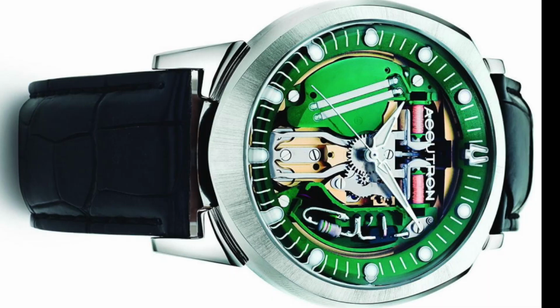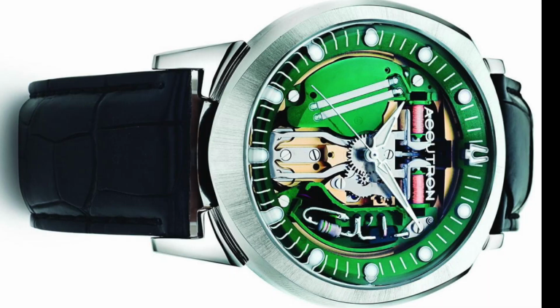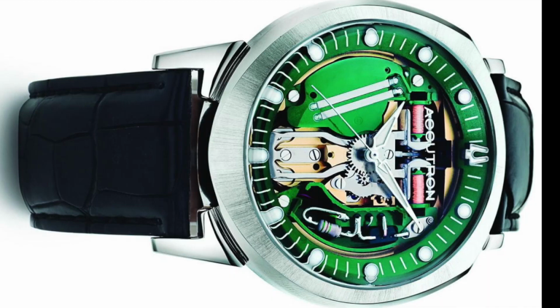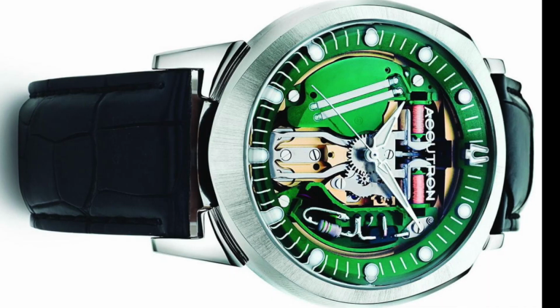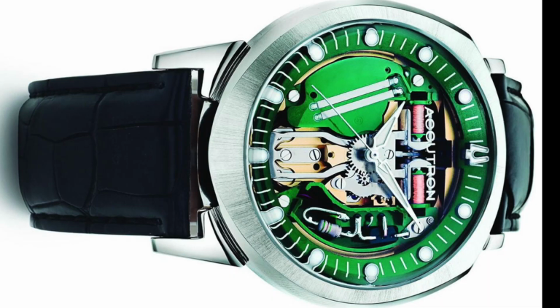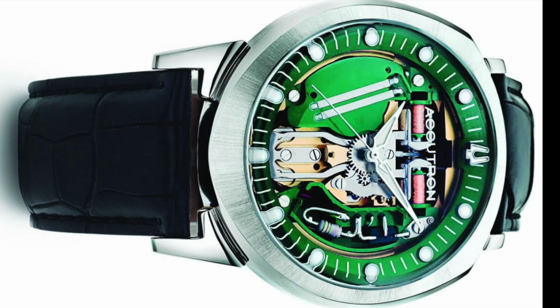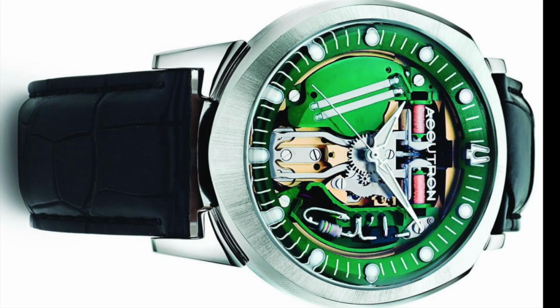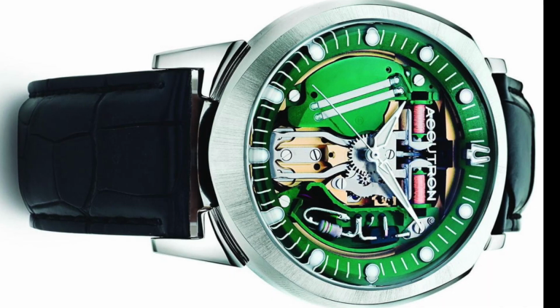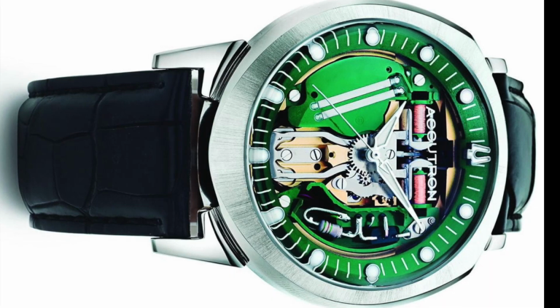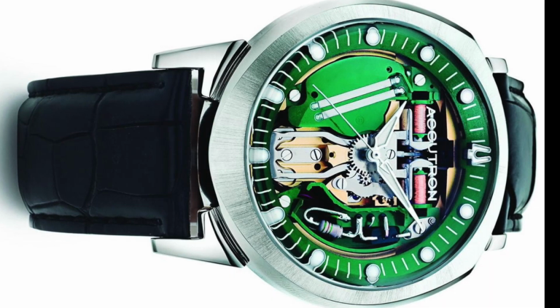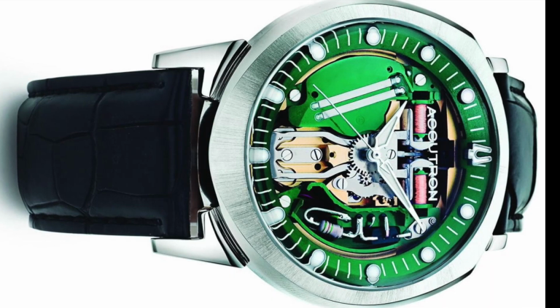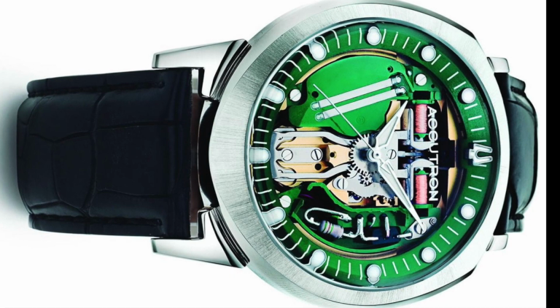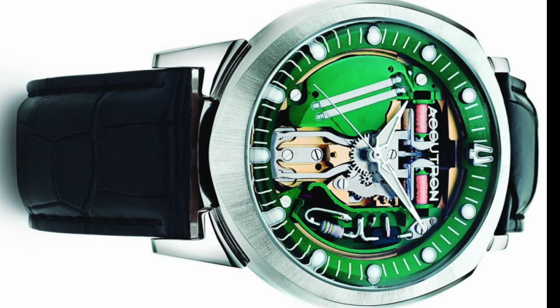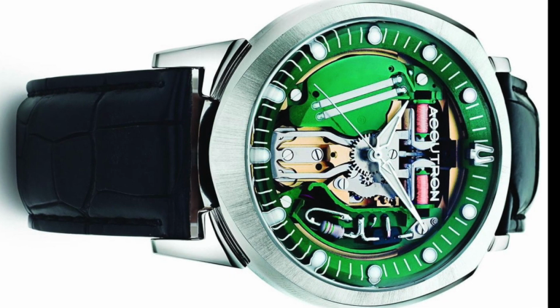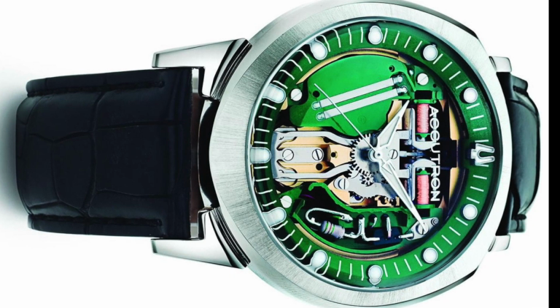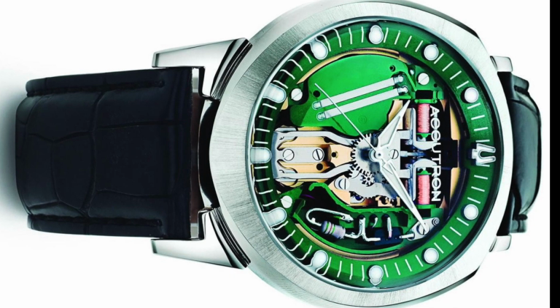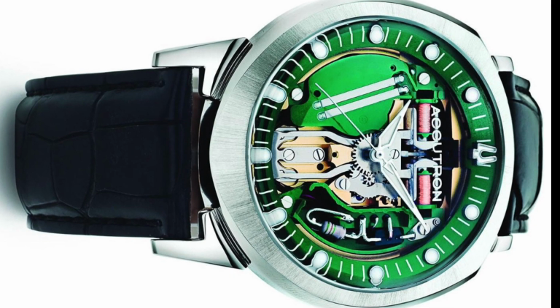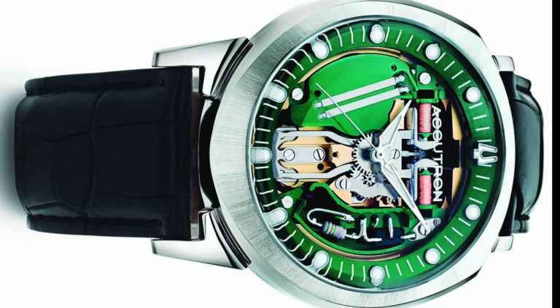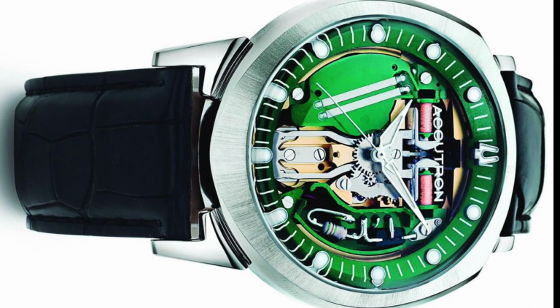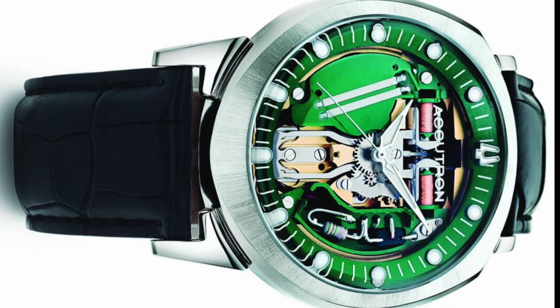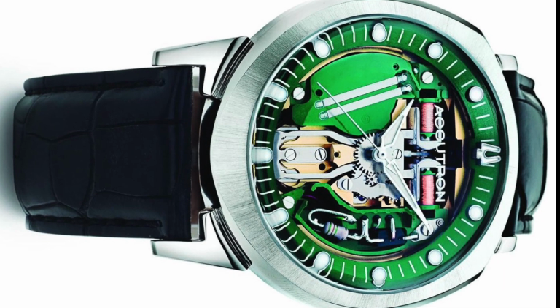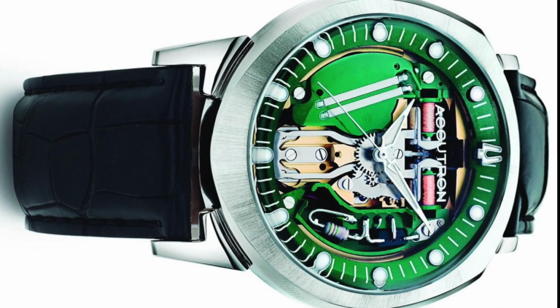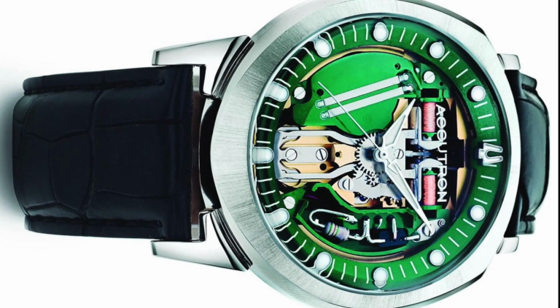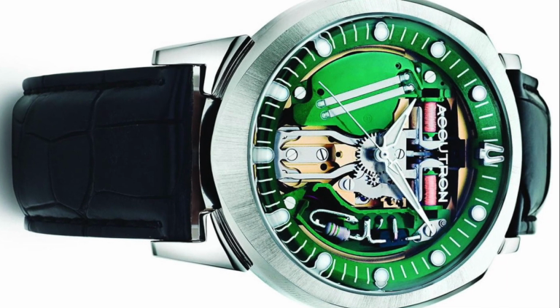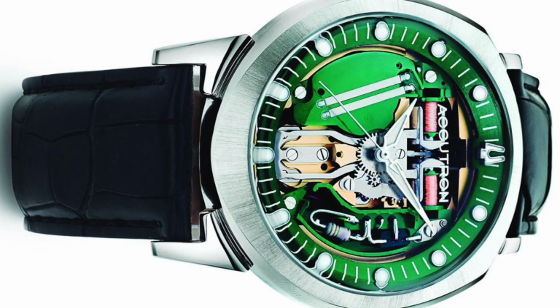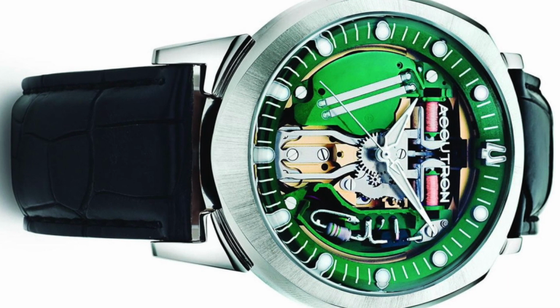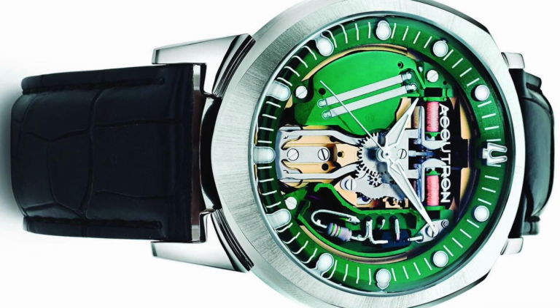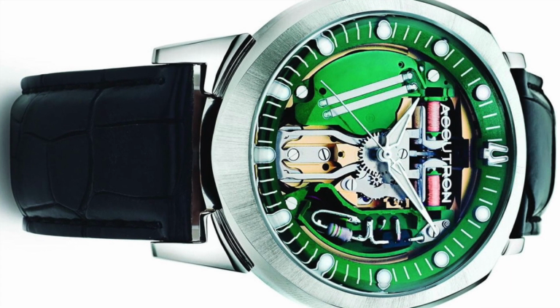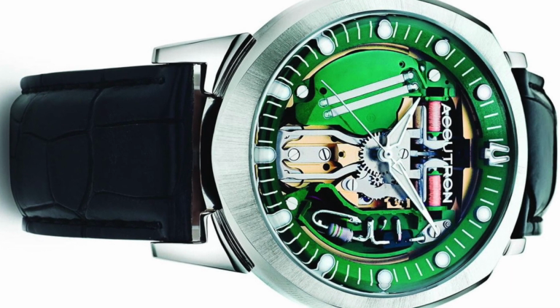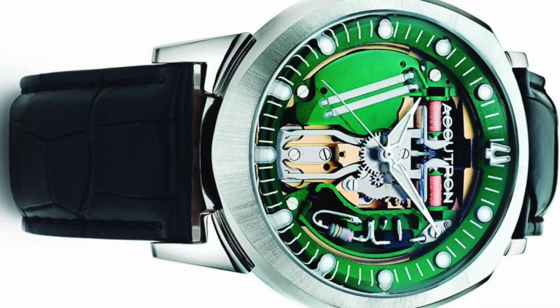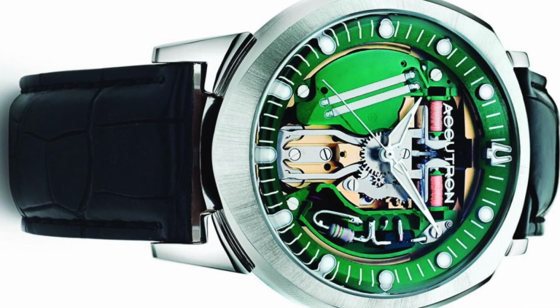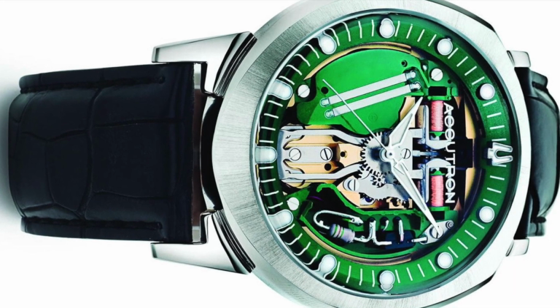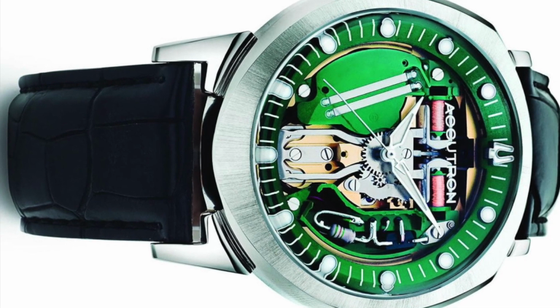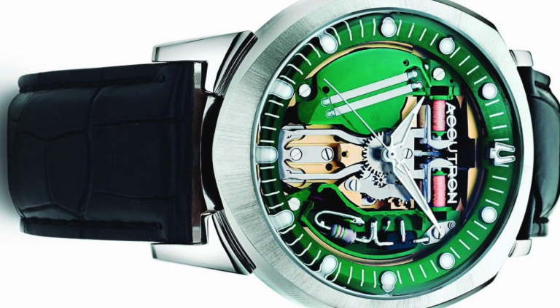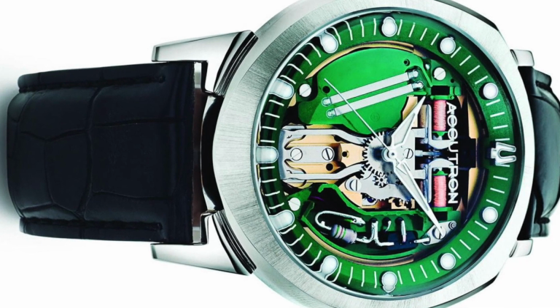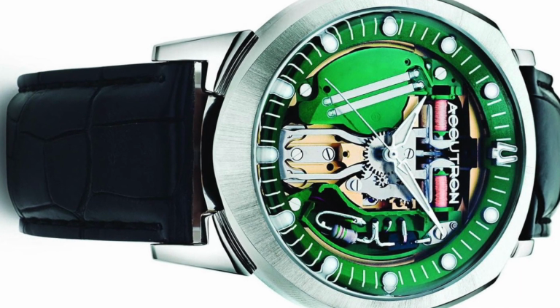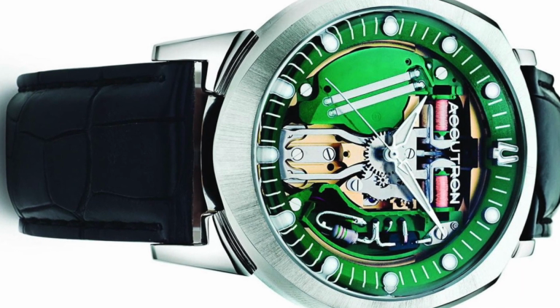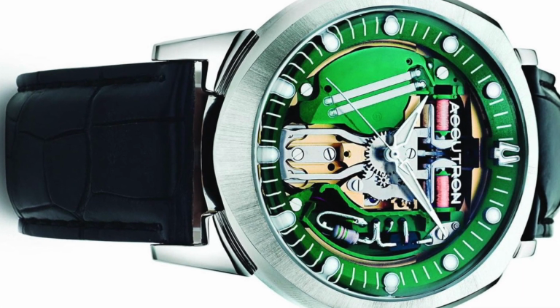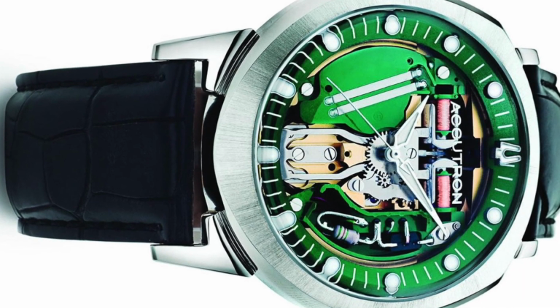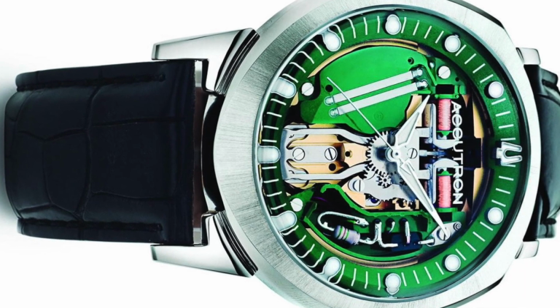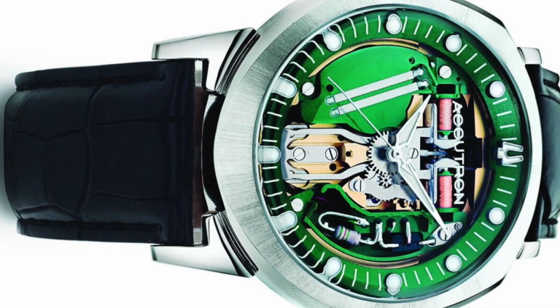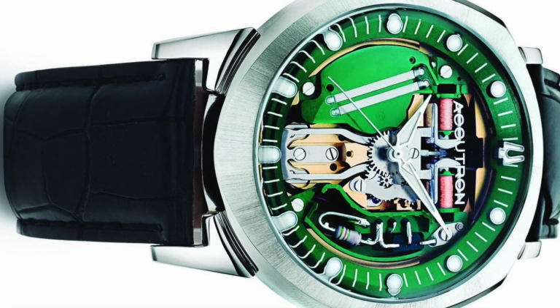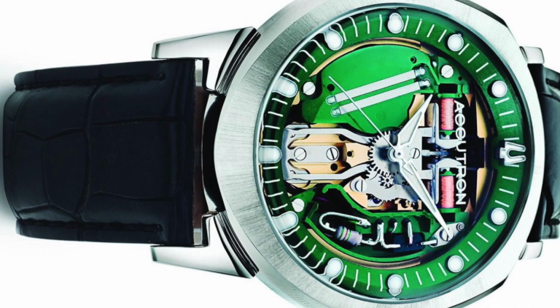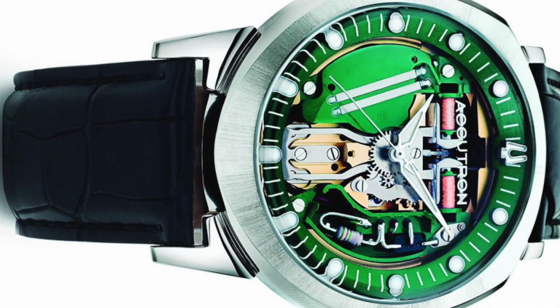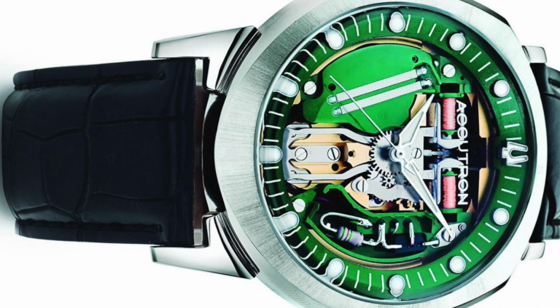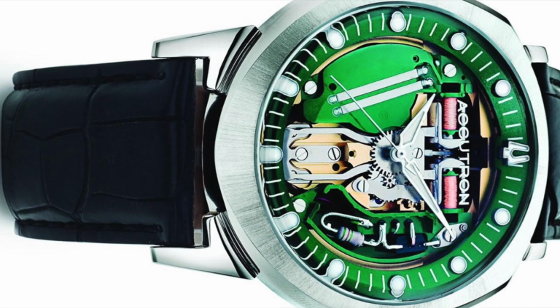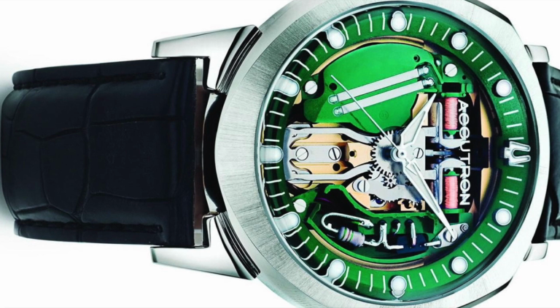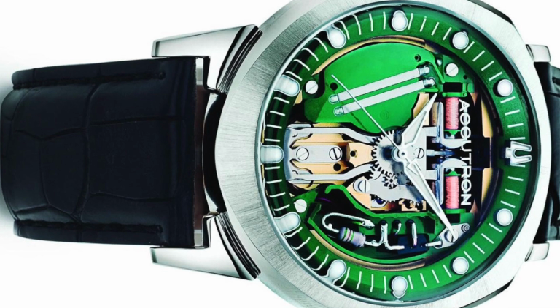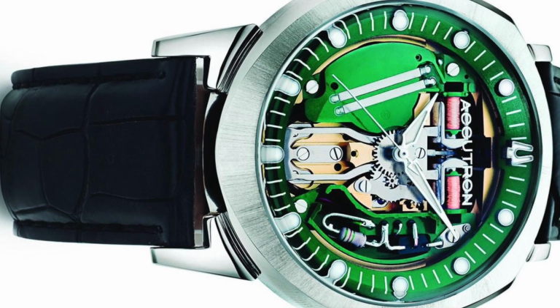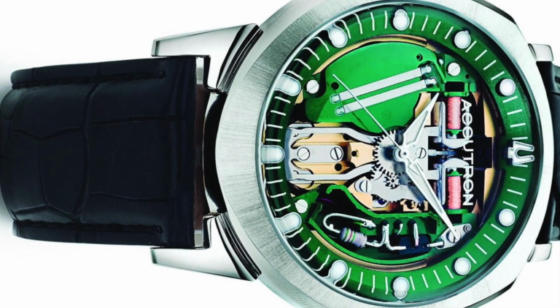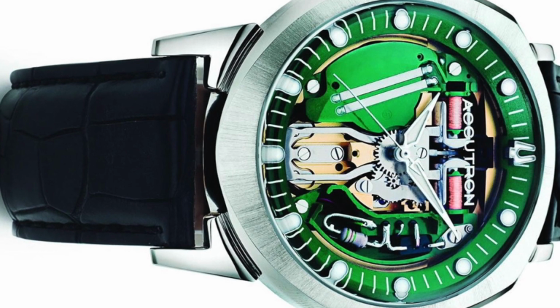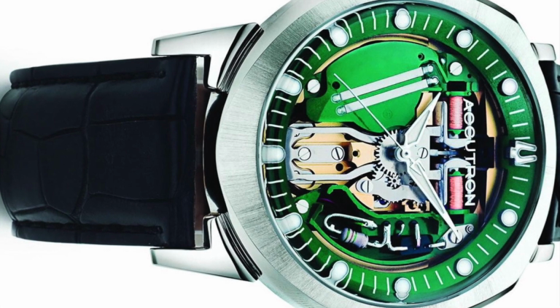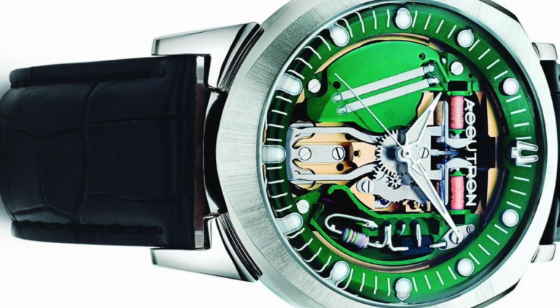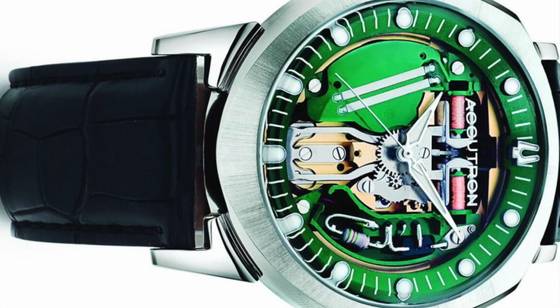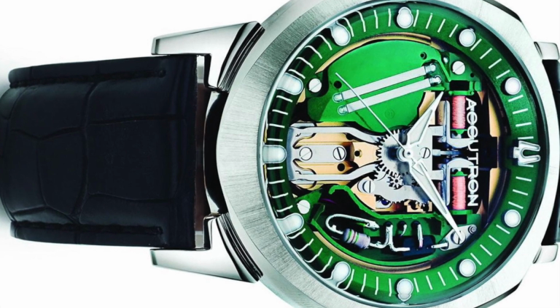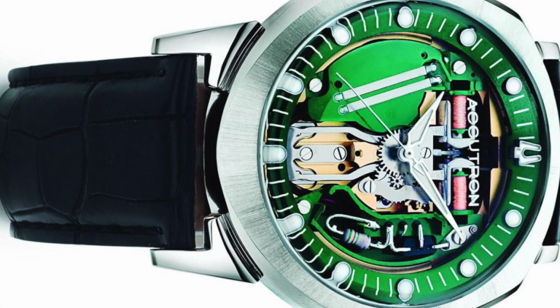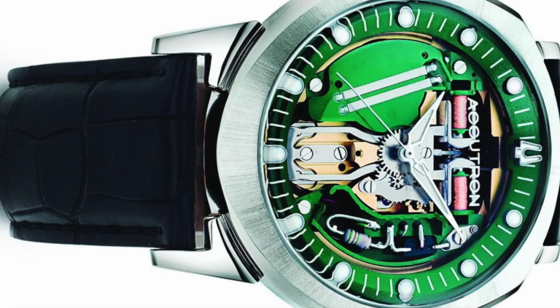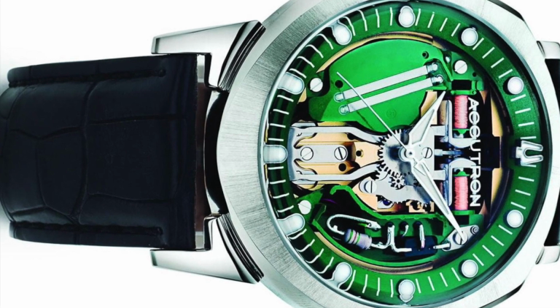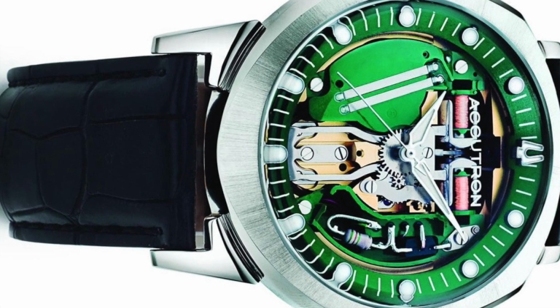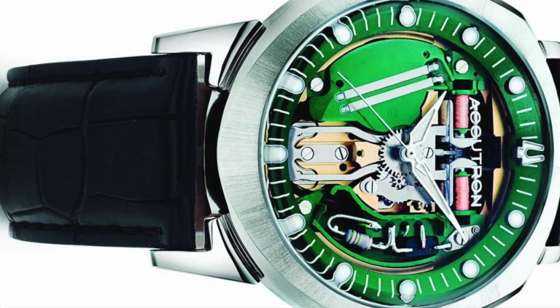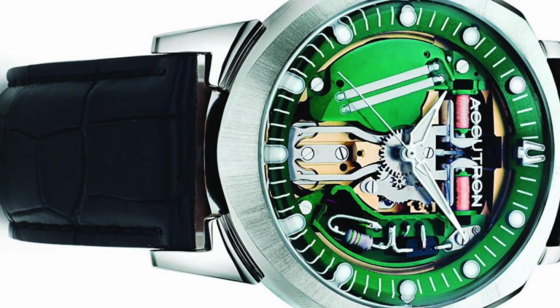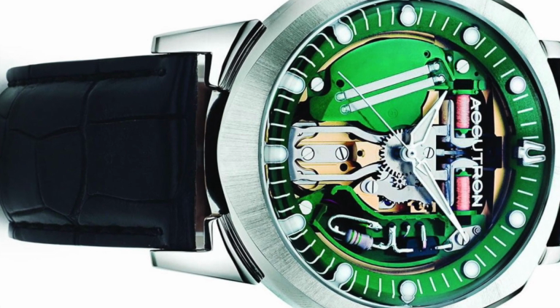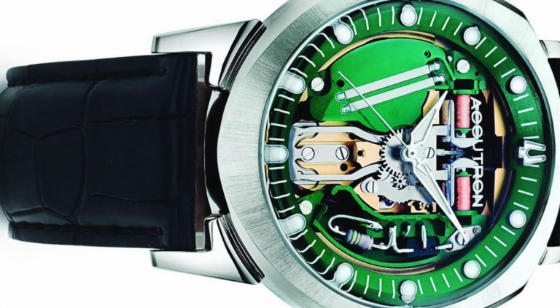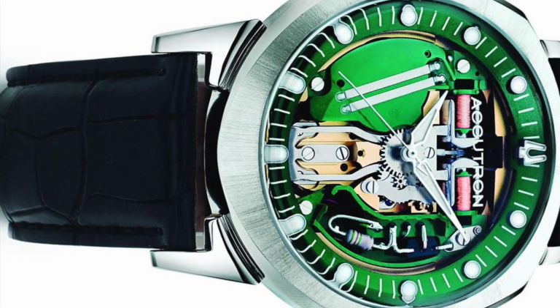Bulova invented this technology back in the 1960s with the Accutron. Then Omega bought the license and further developed the technology.